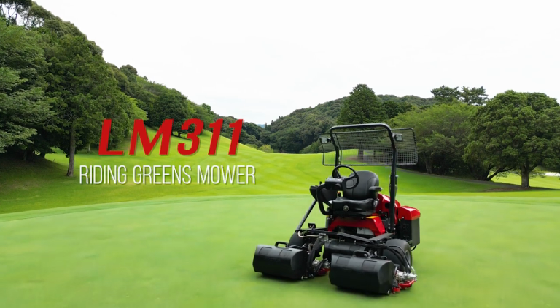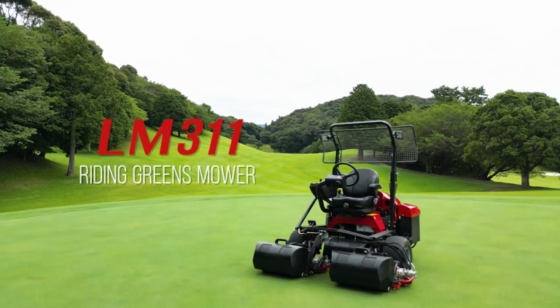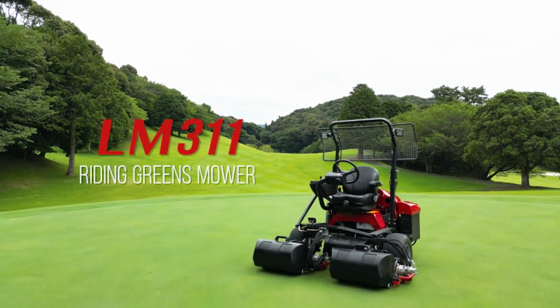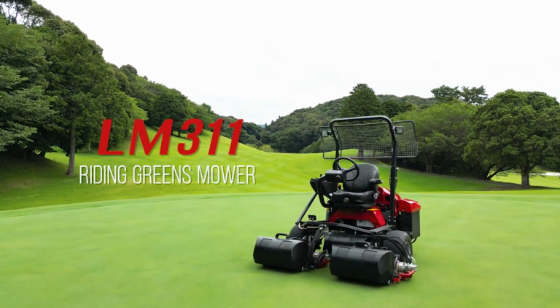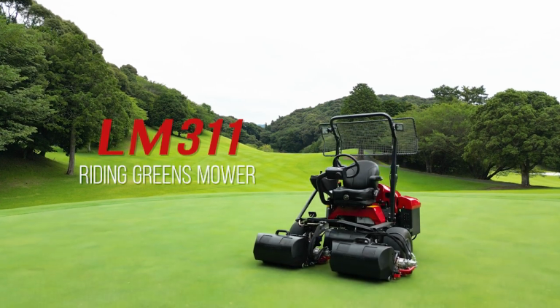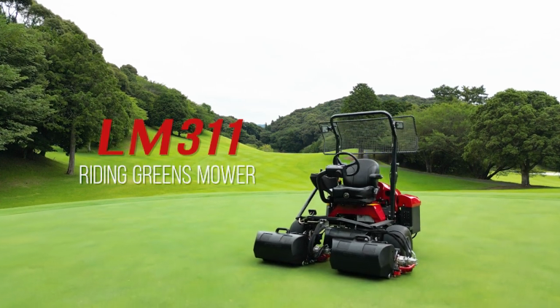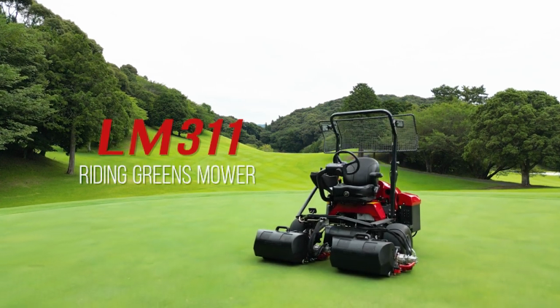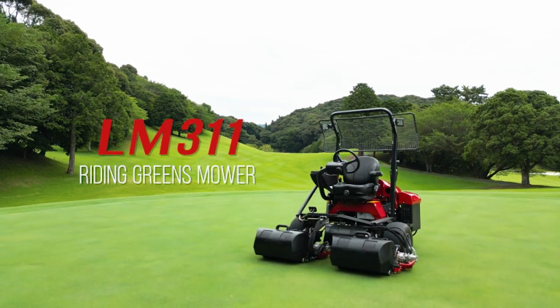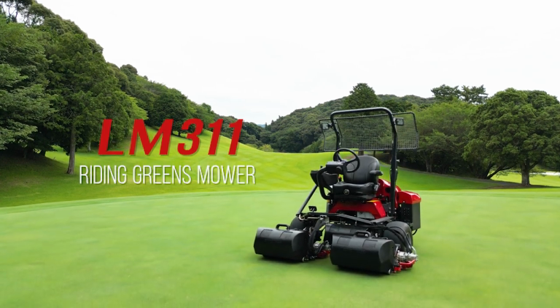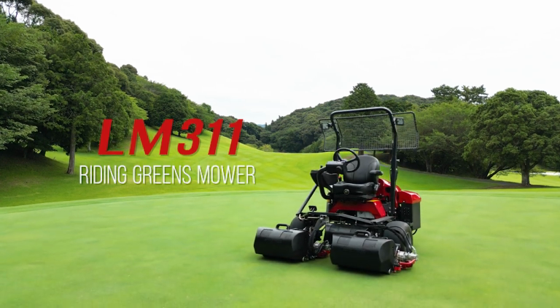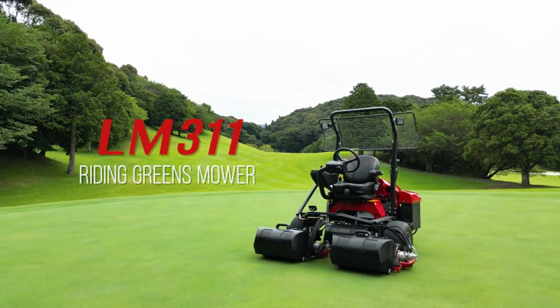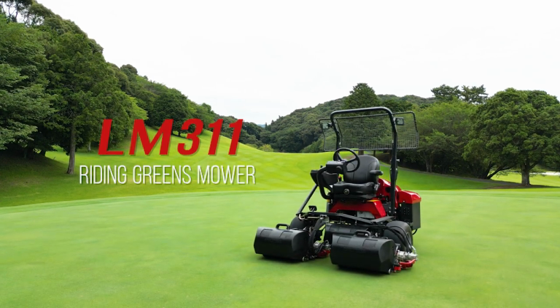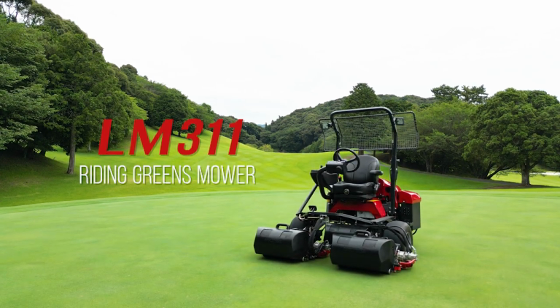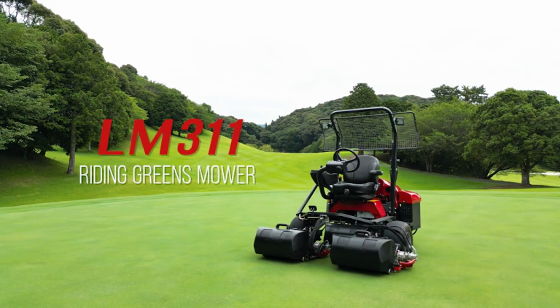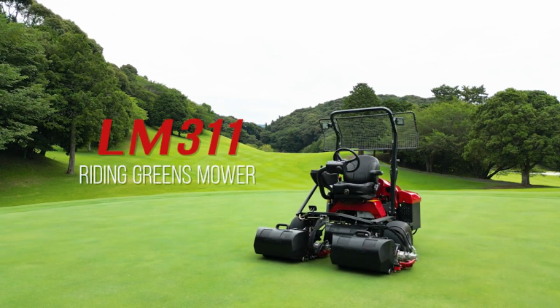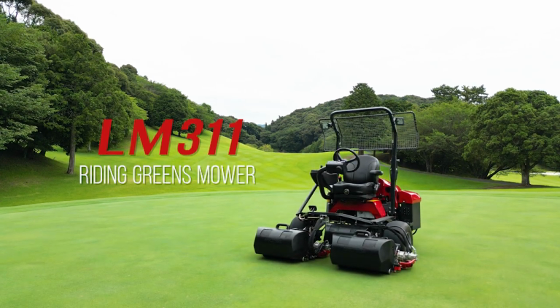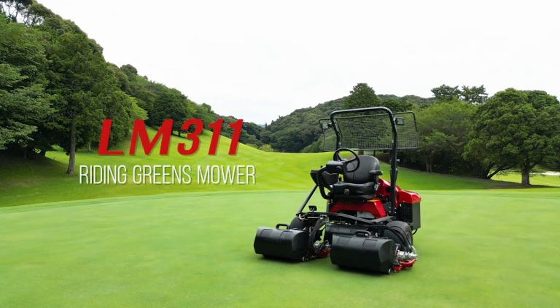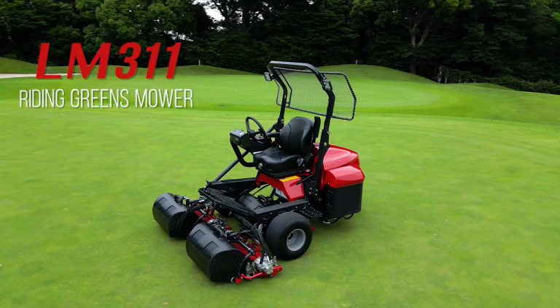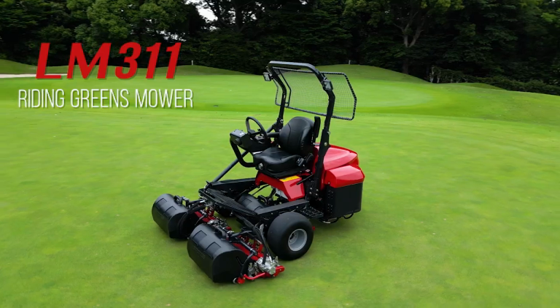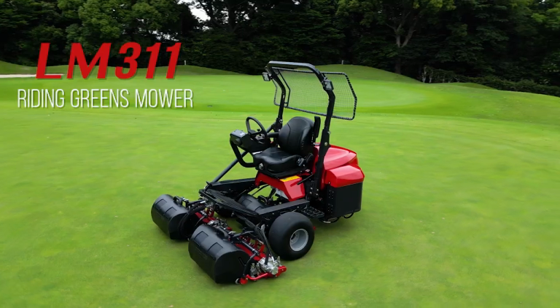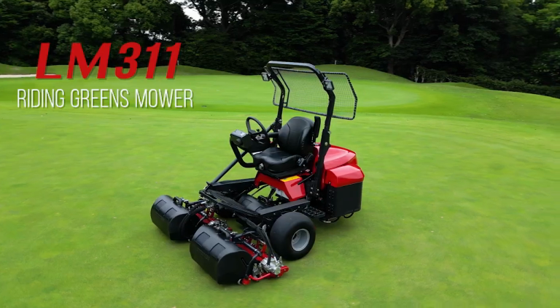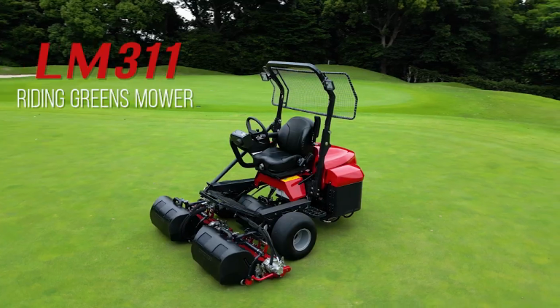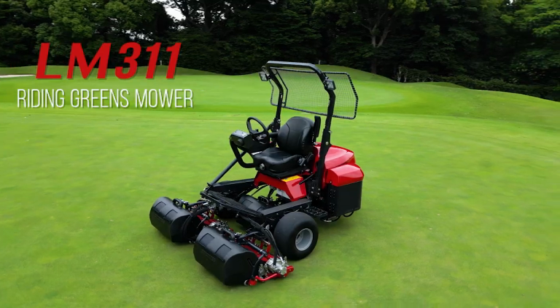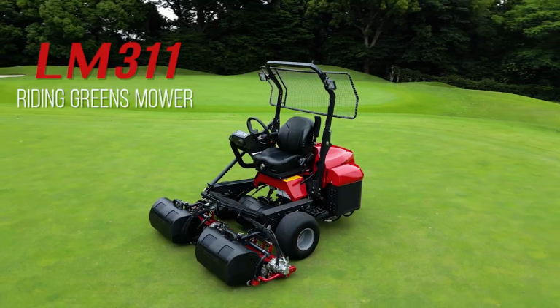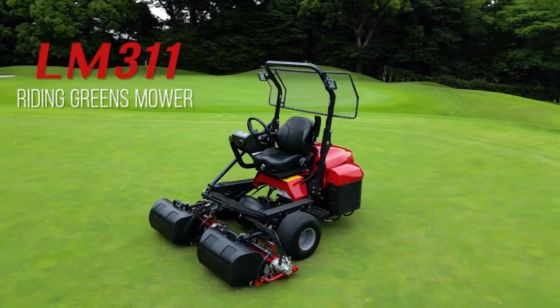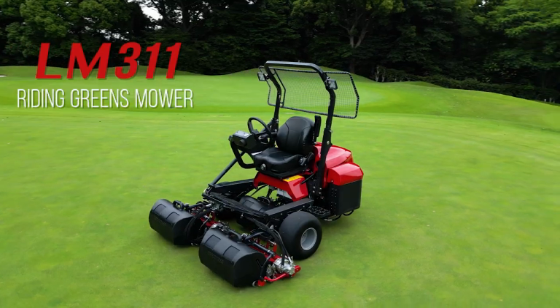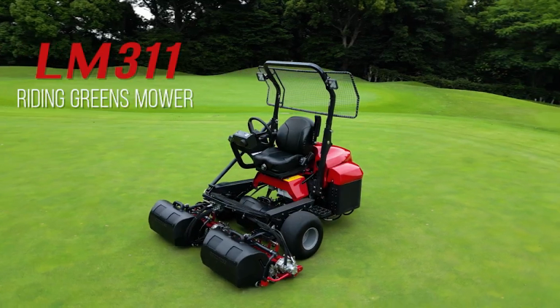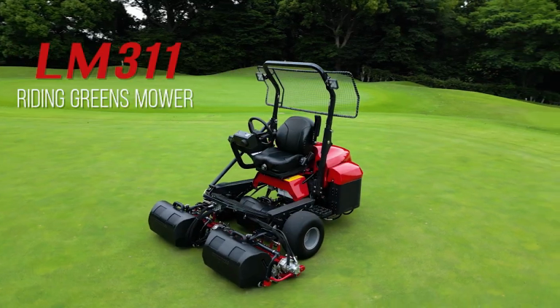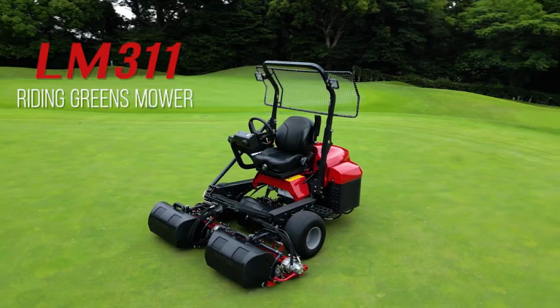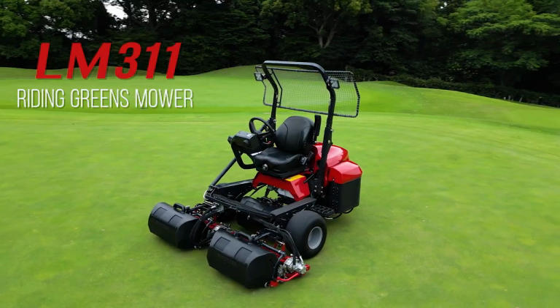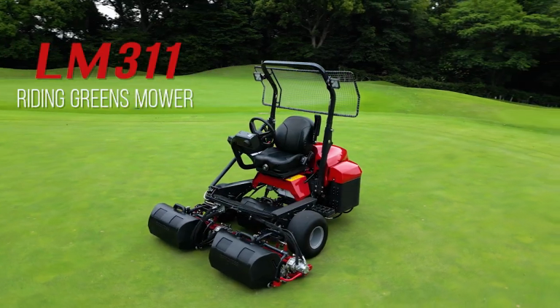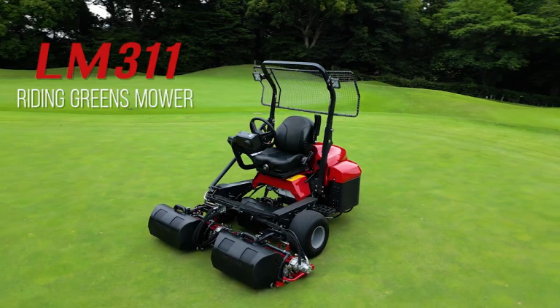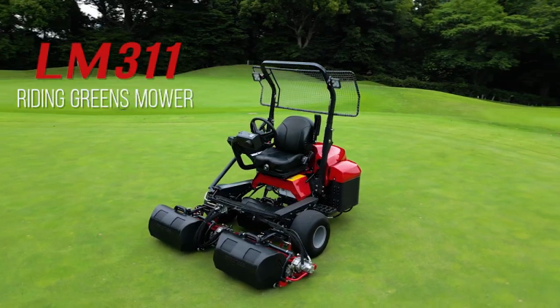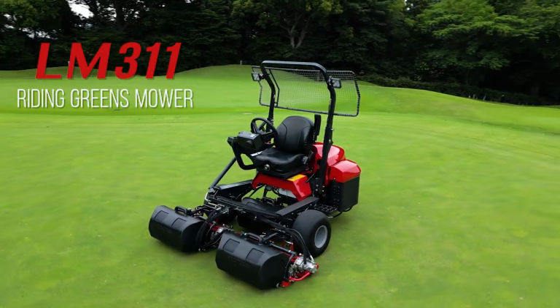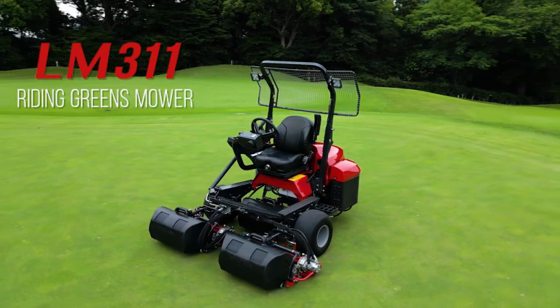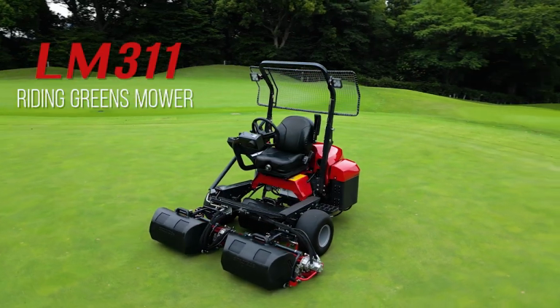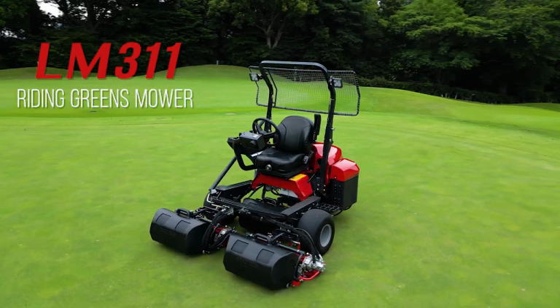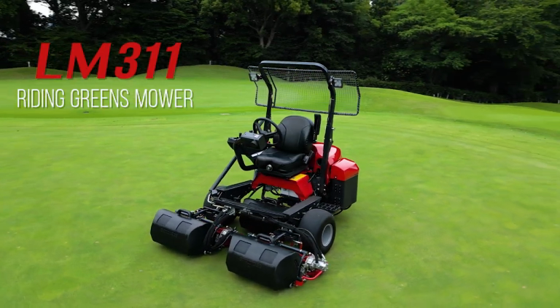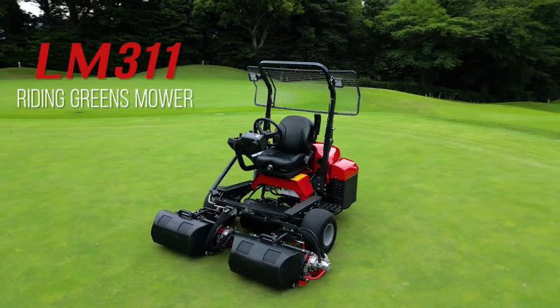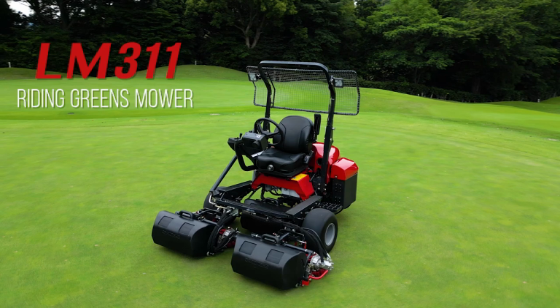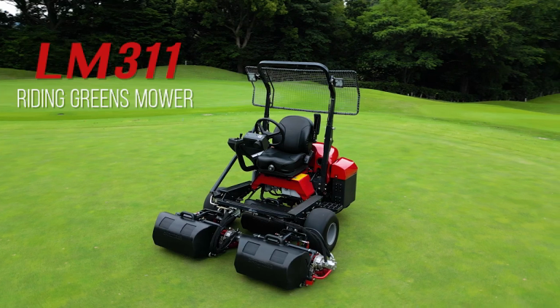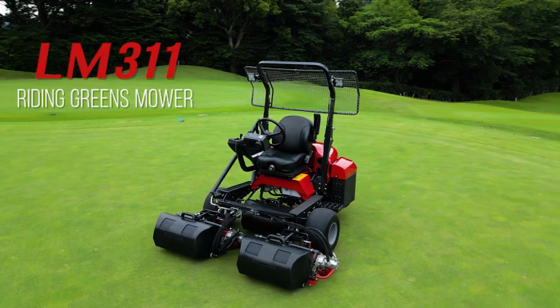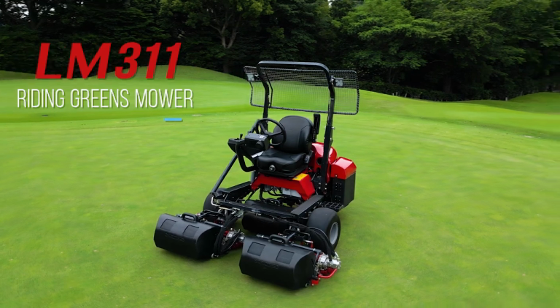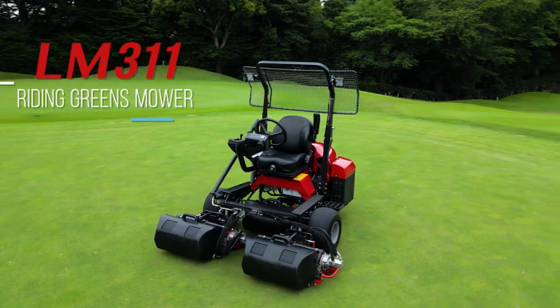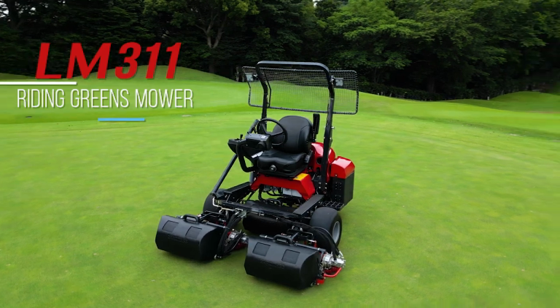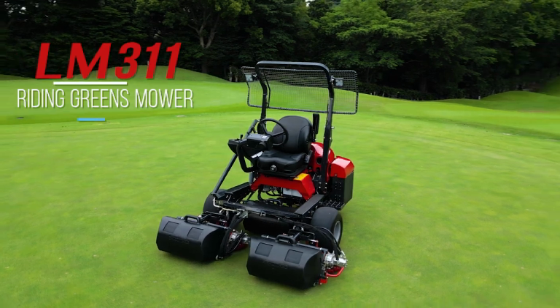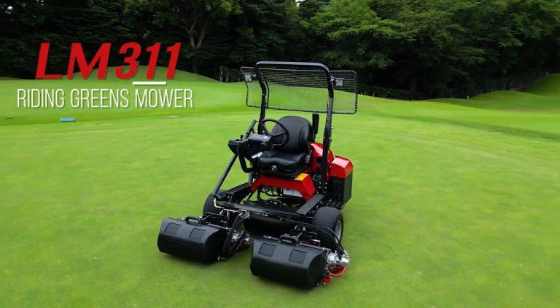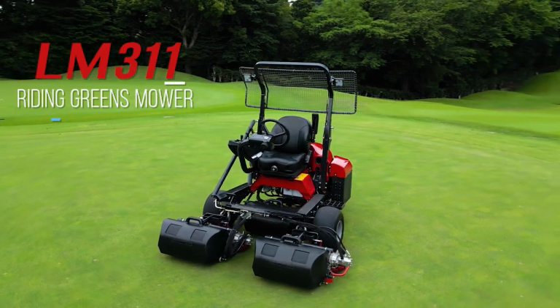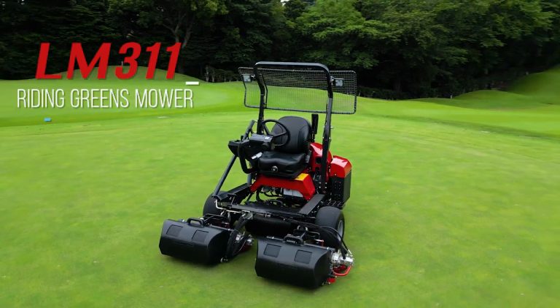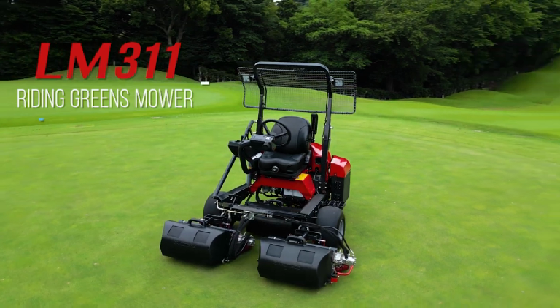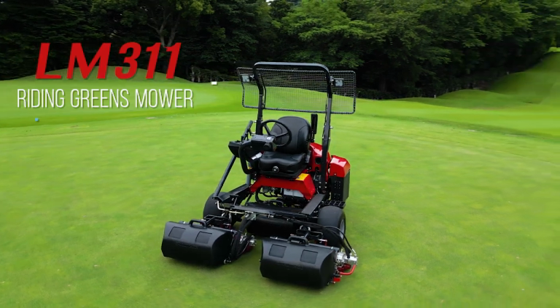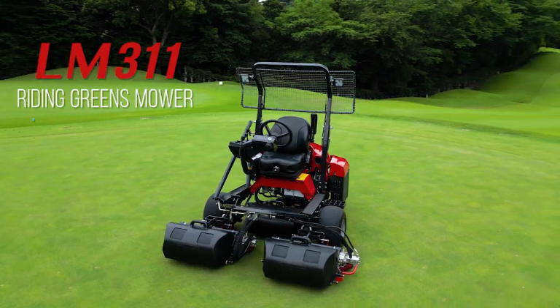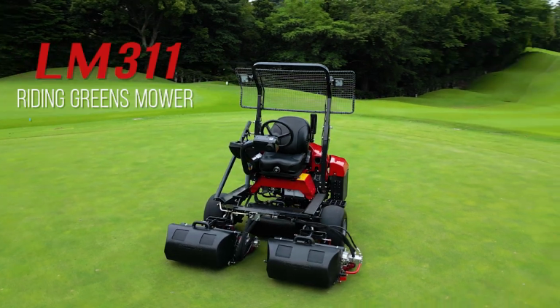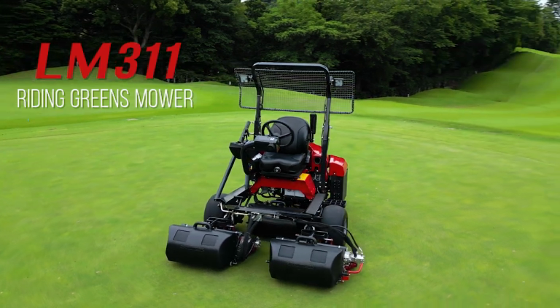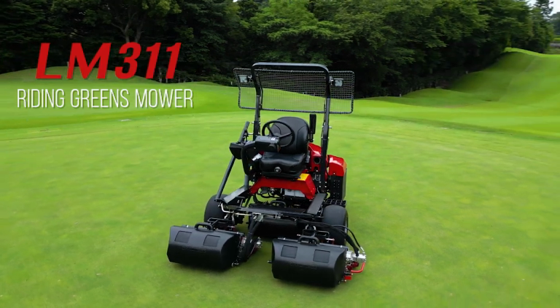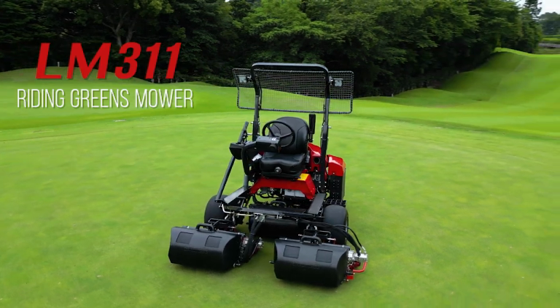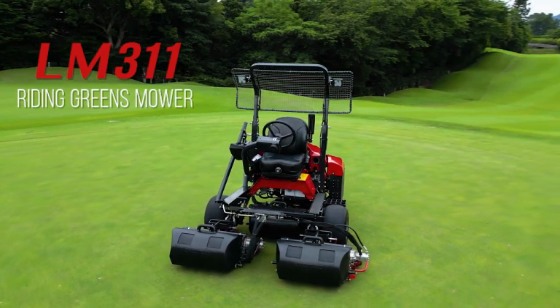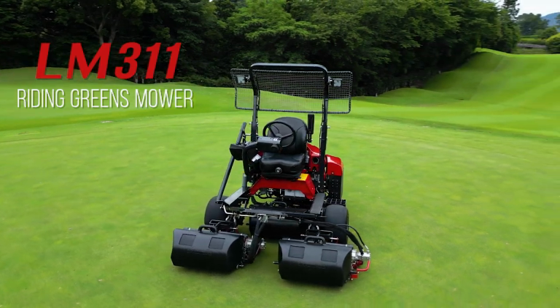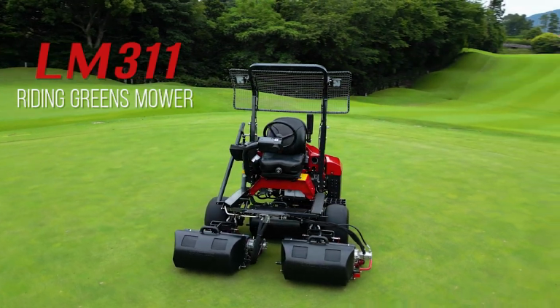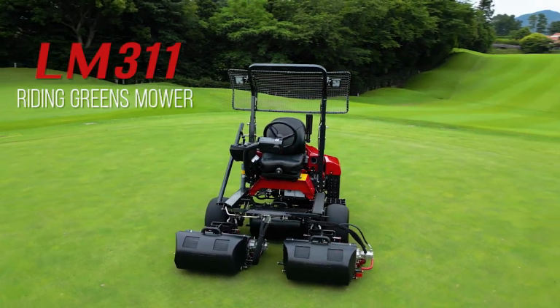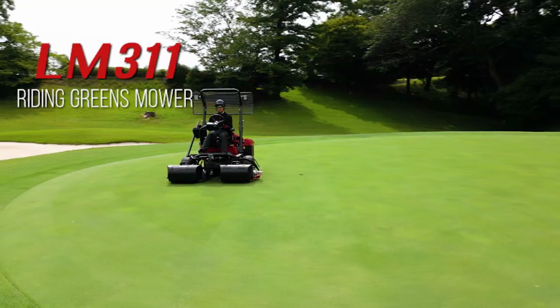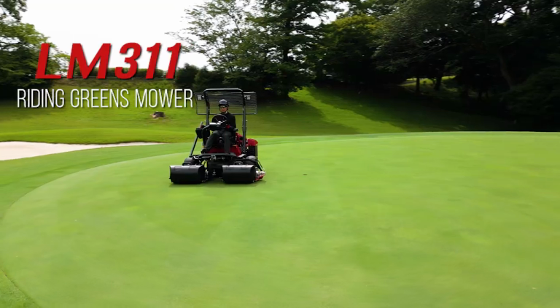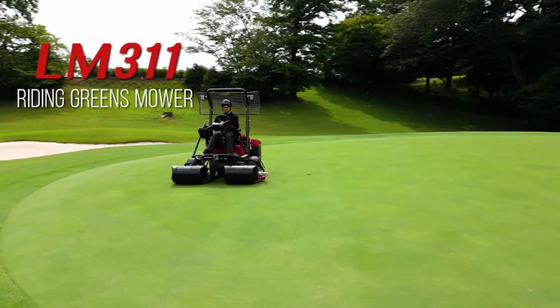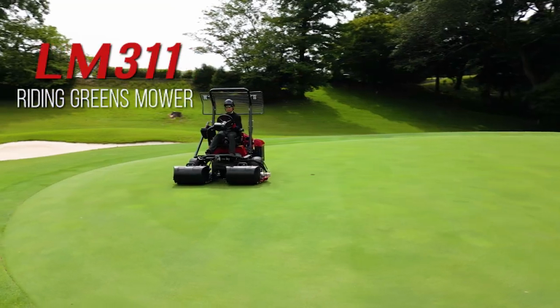In this video, we are introducing the highly anticipated new riding greens mower, the LM311.